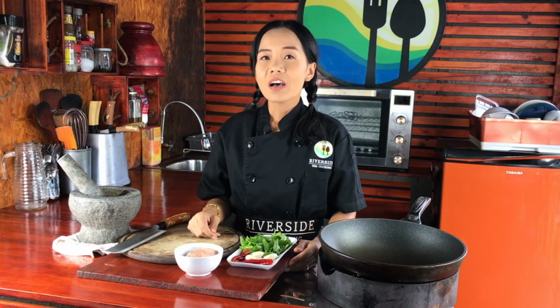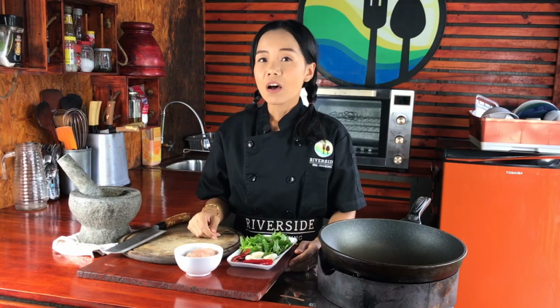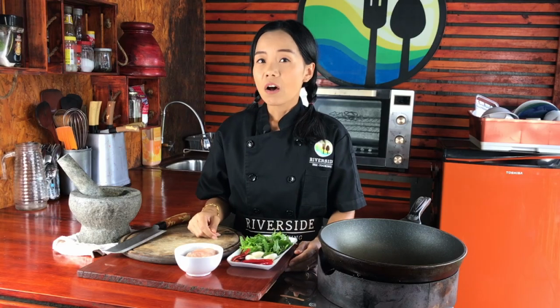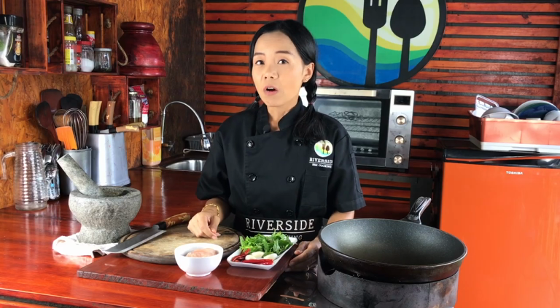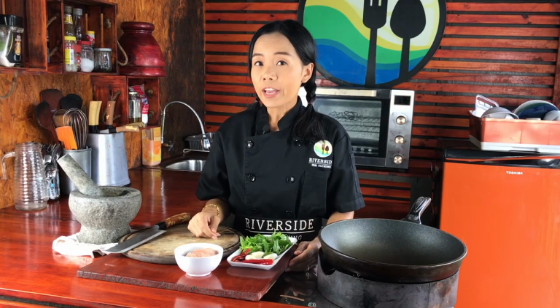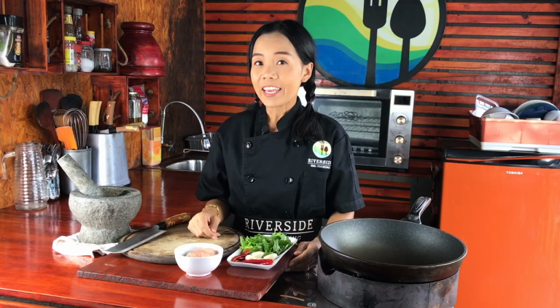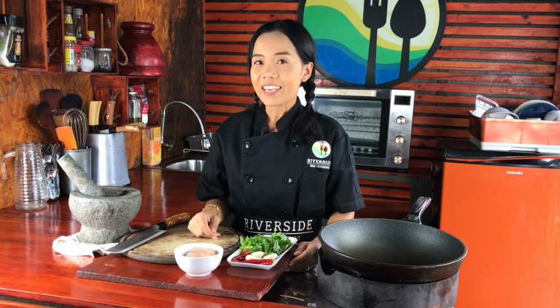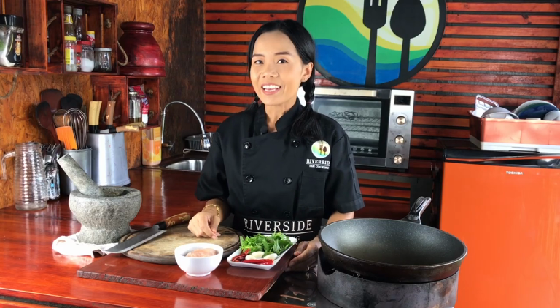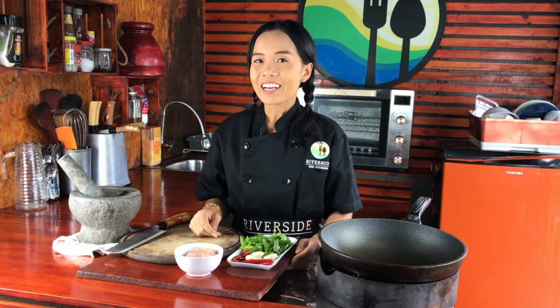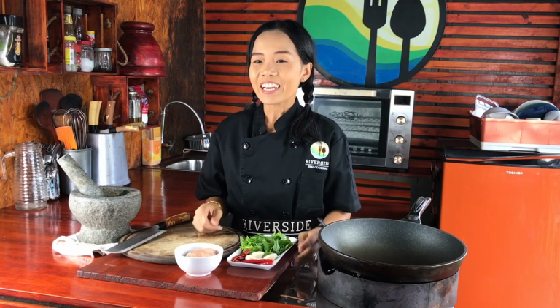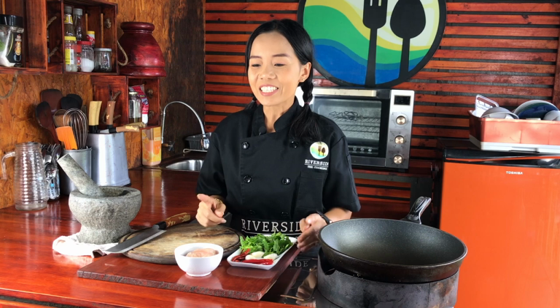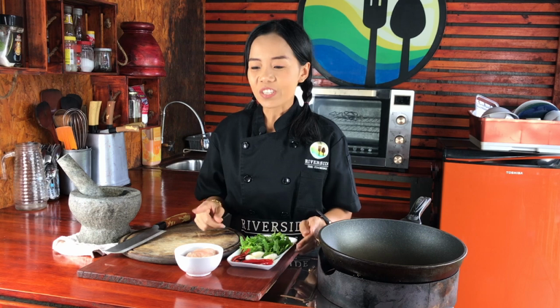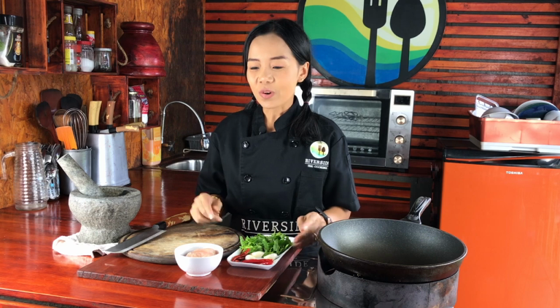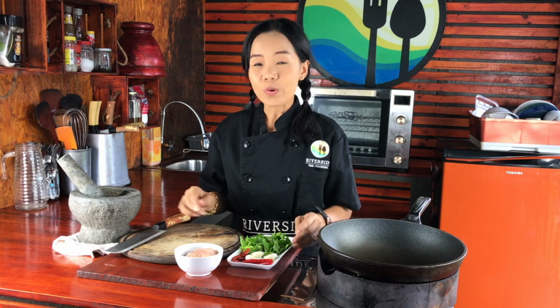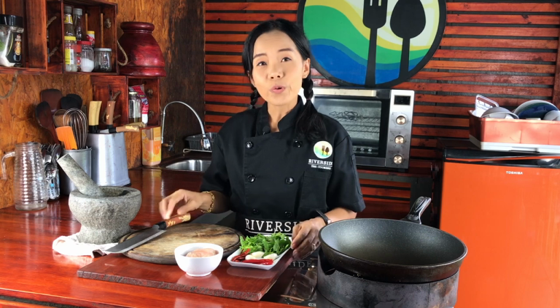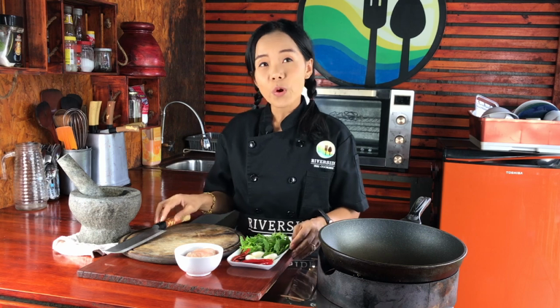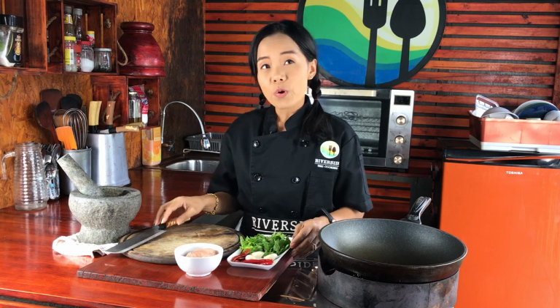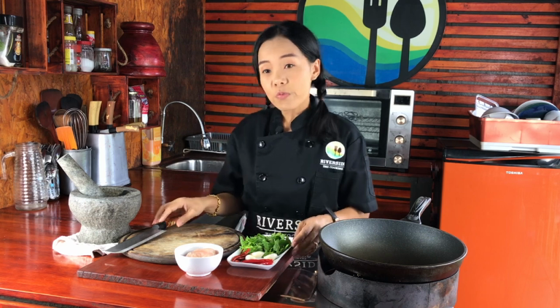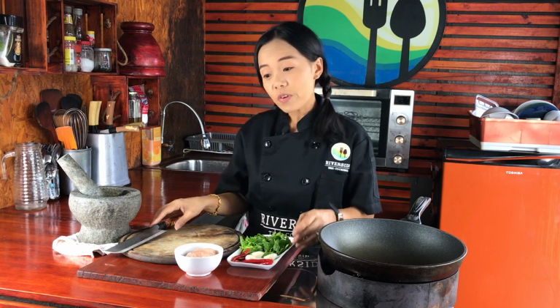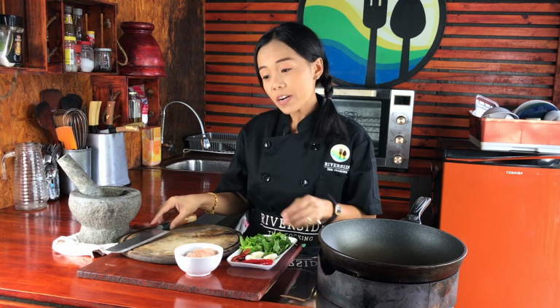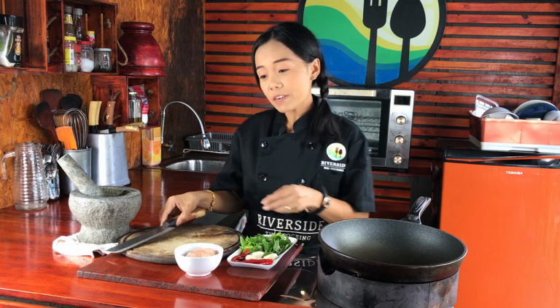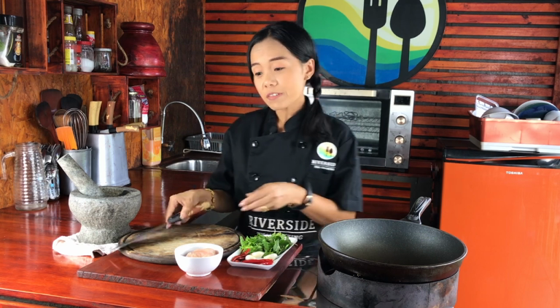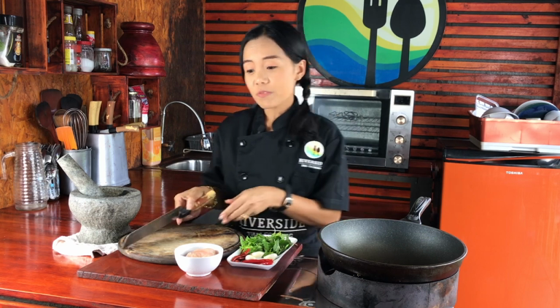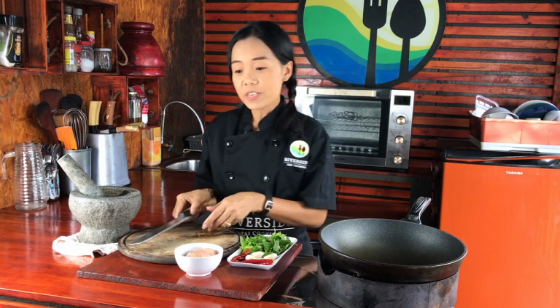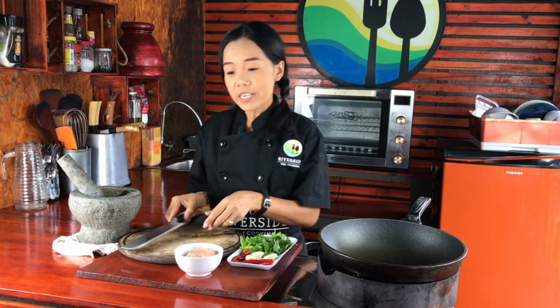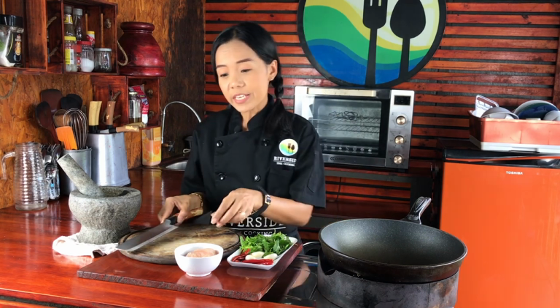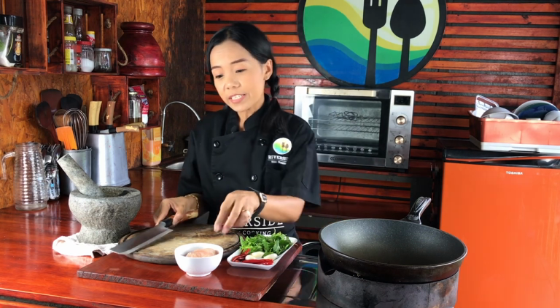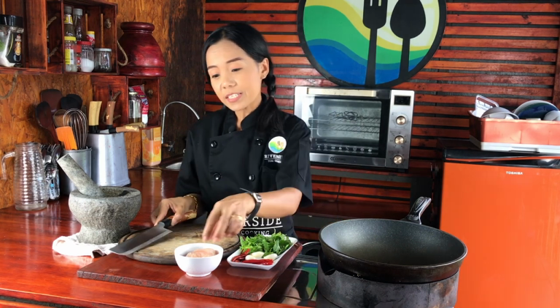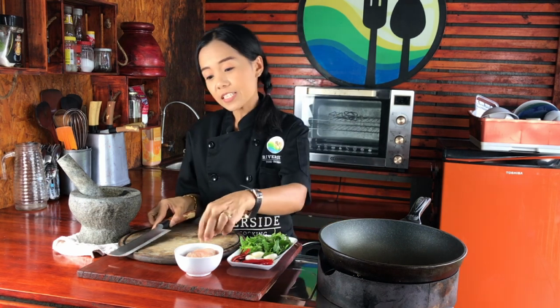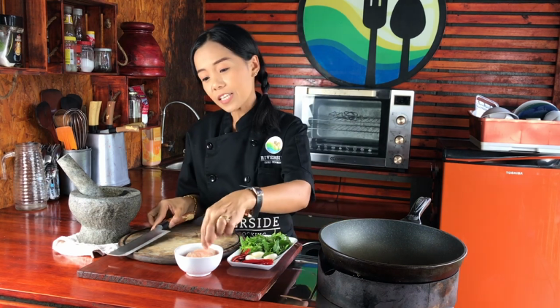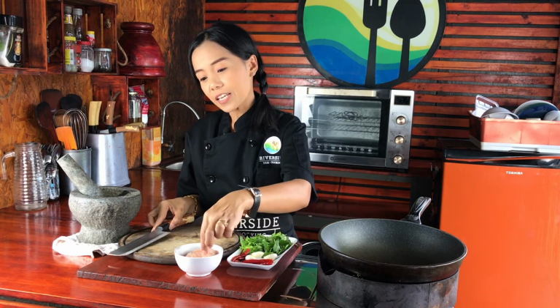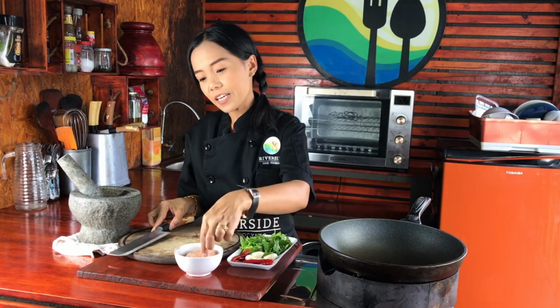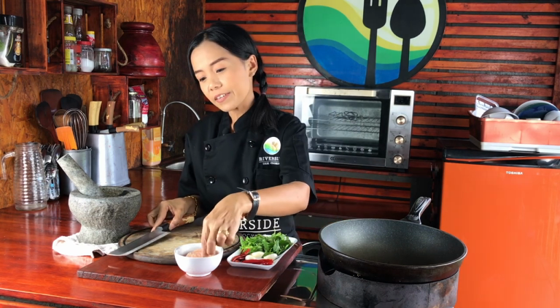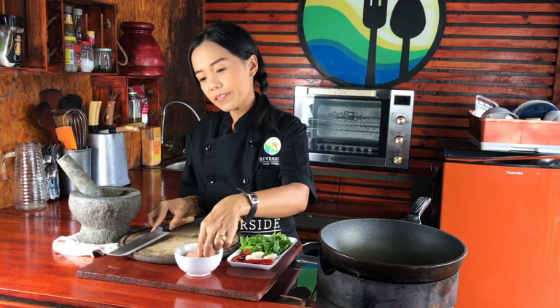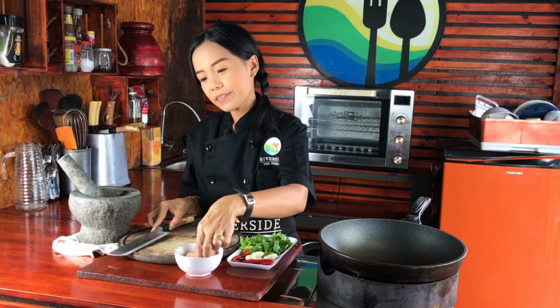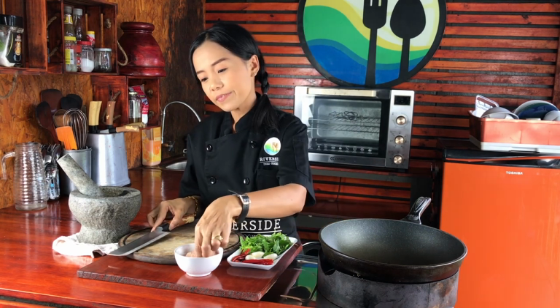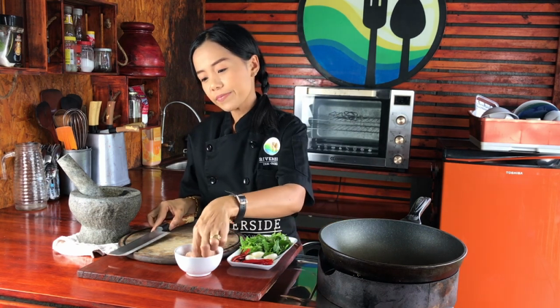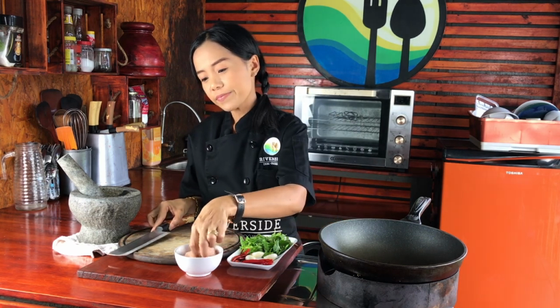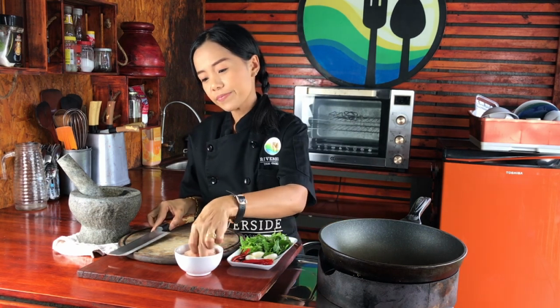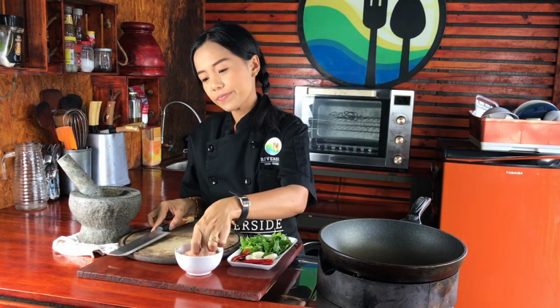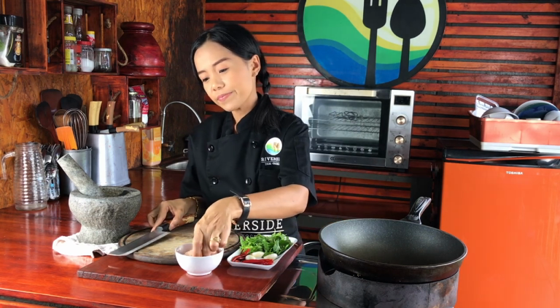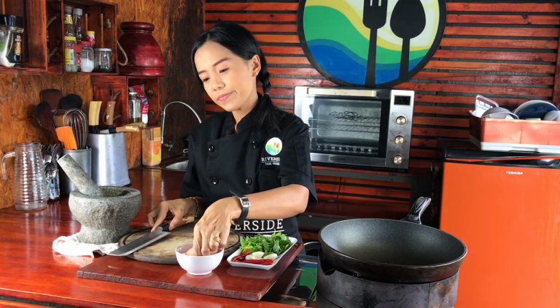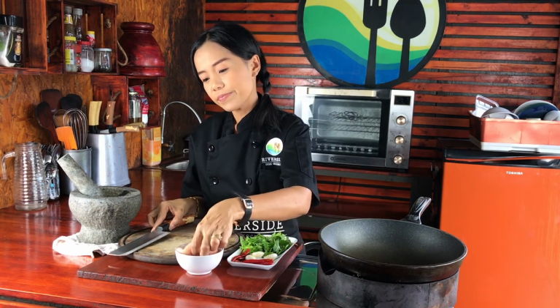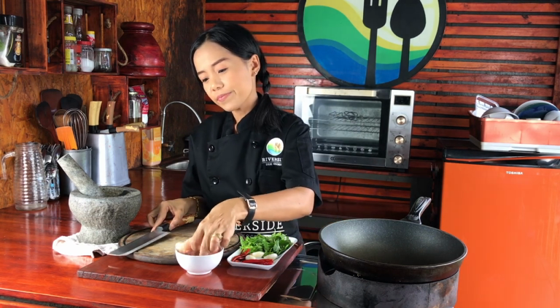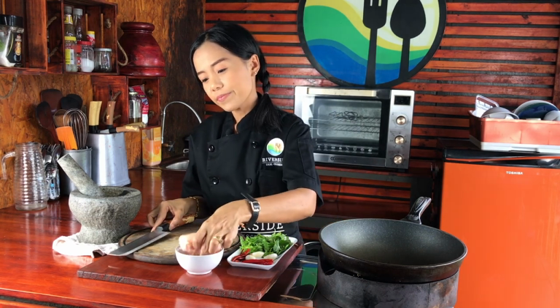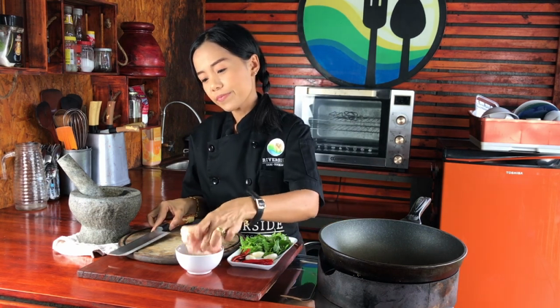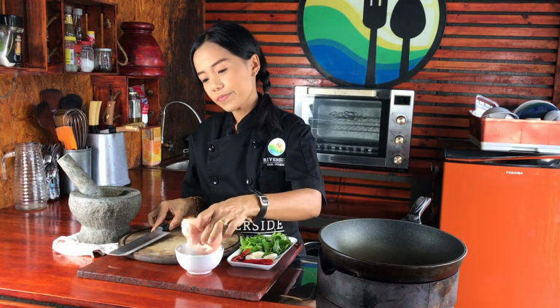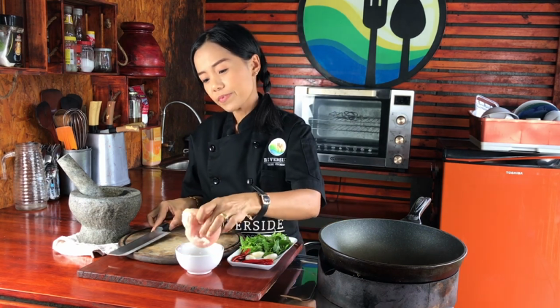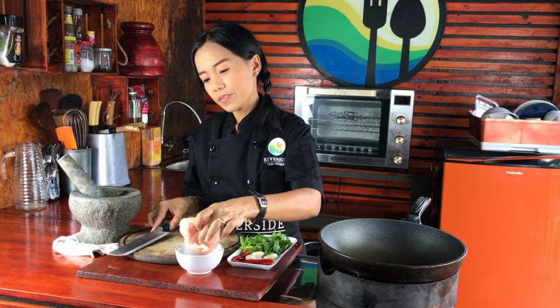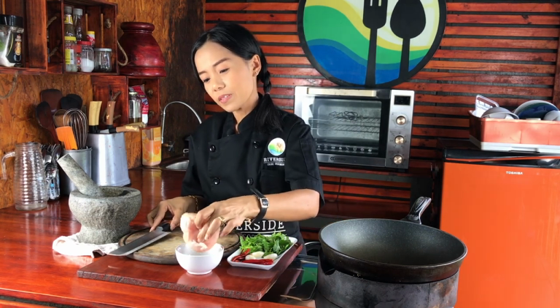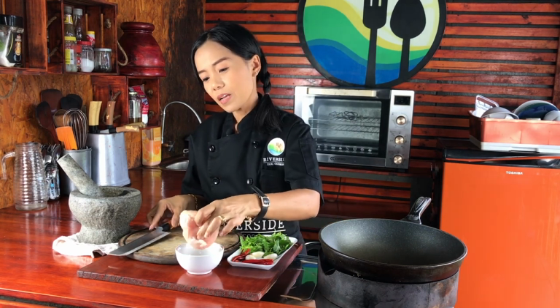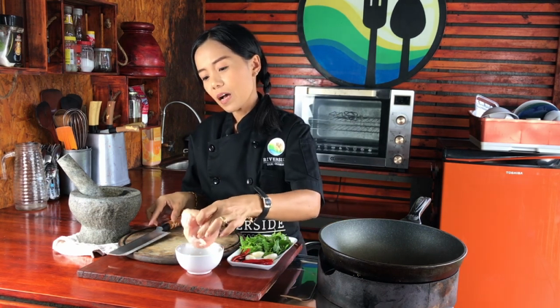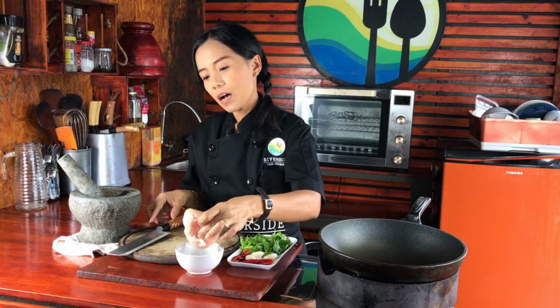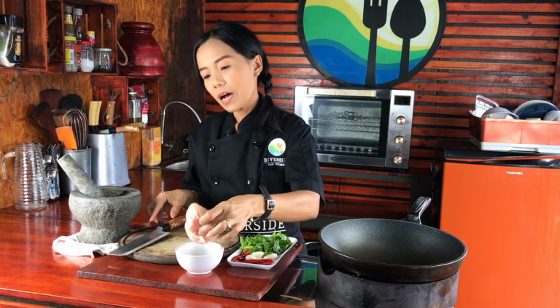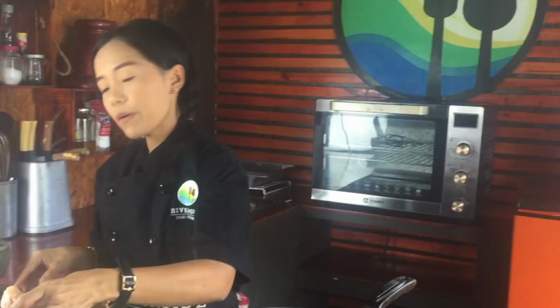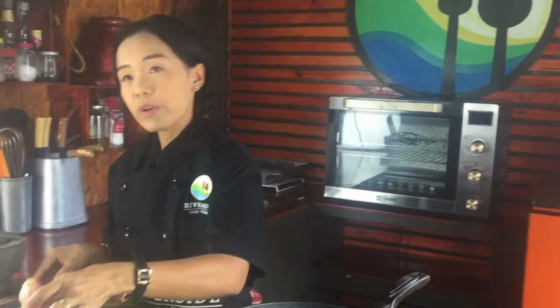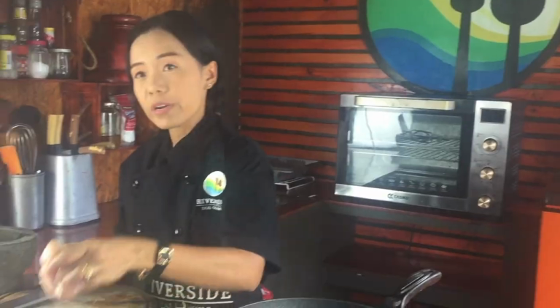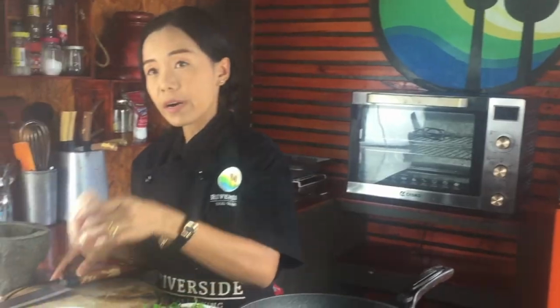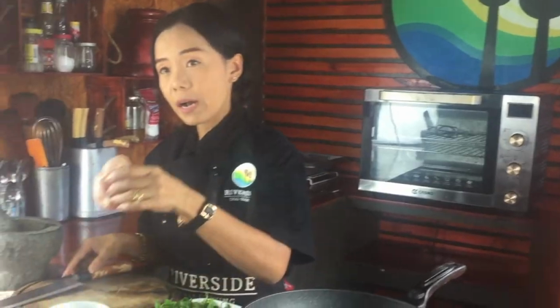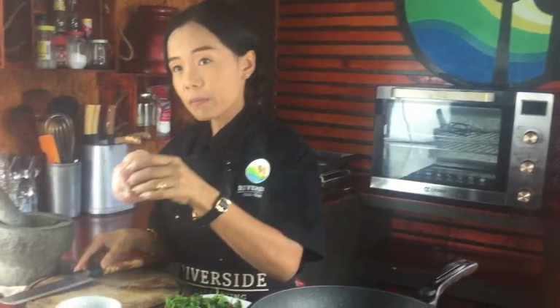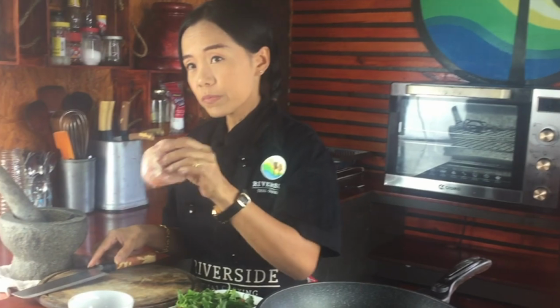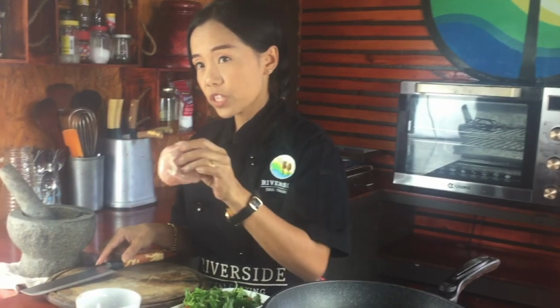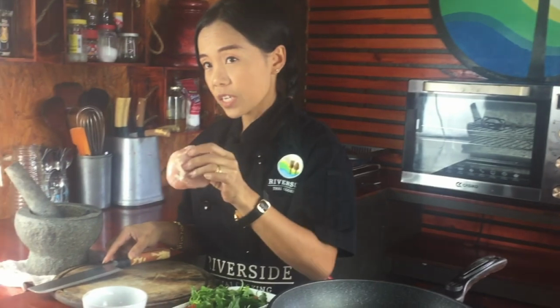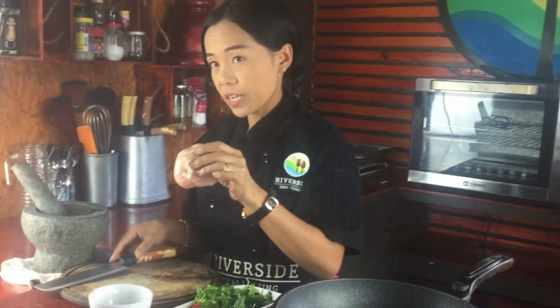Okay, let's go. First, we need chicken — one hundred grams of chicken.